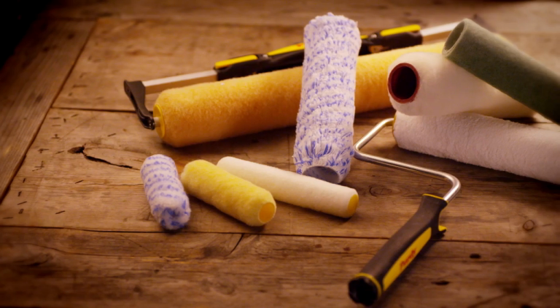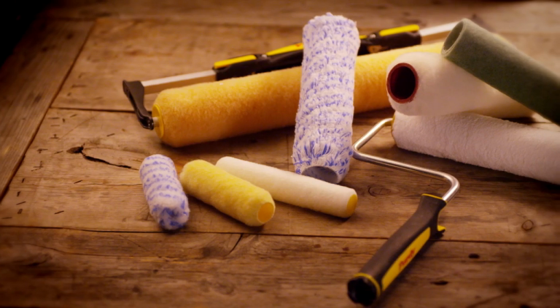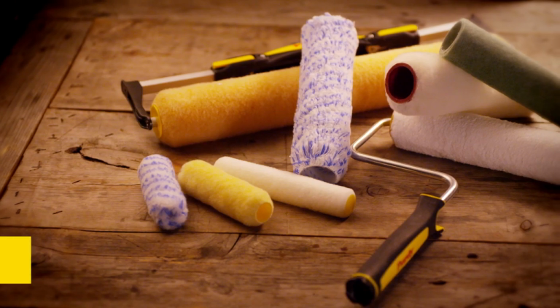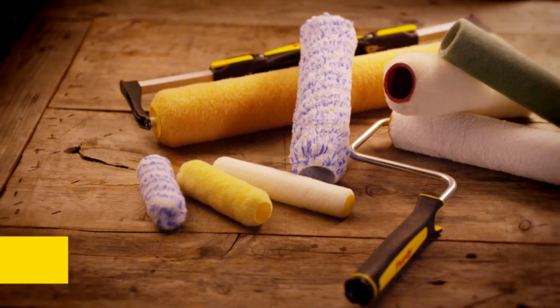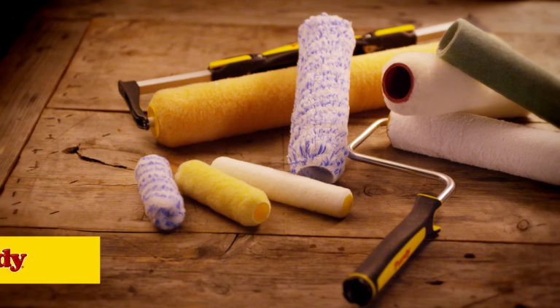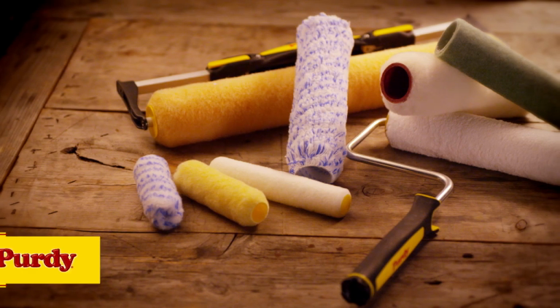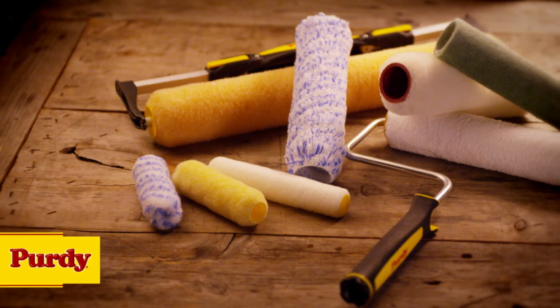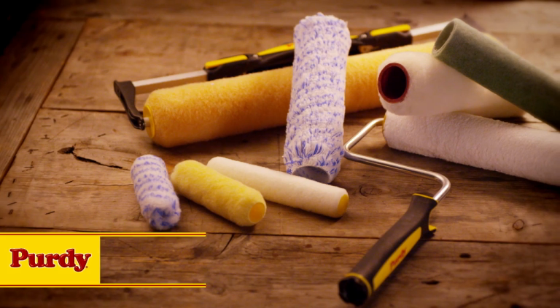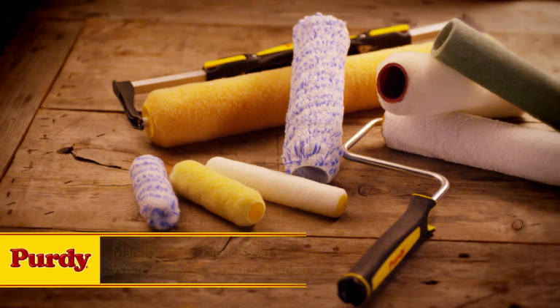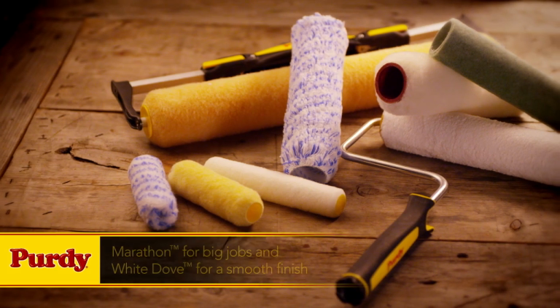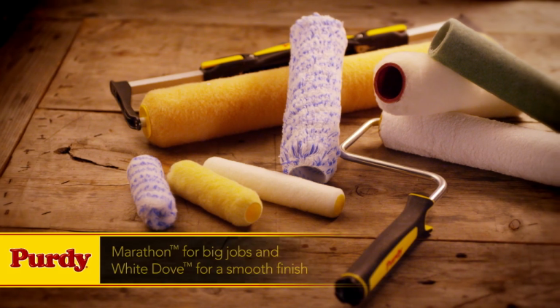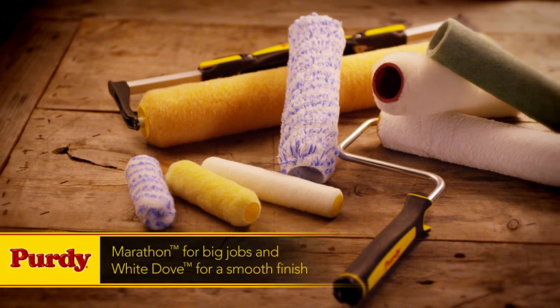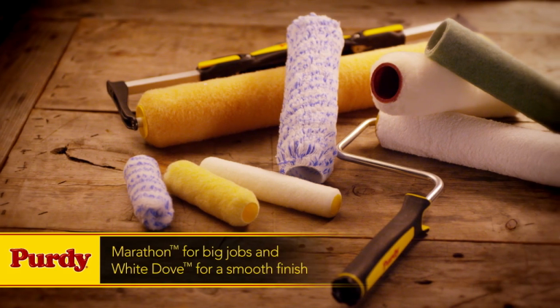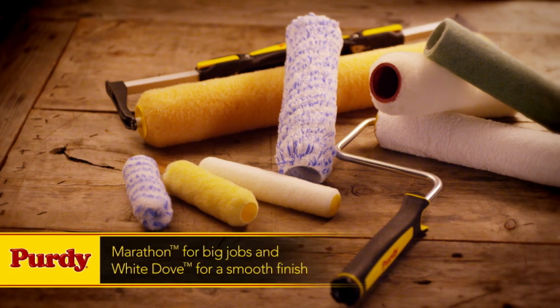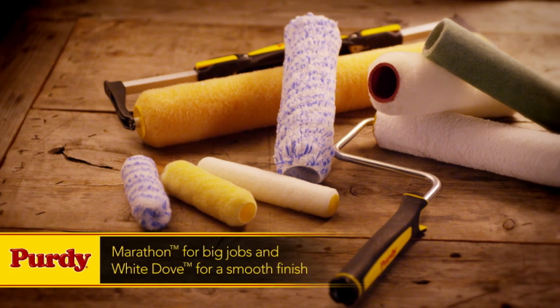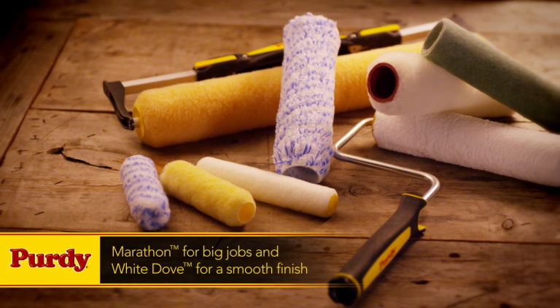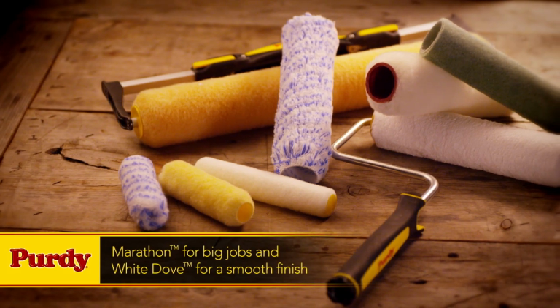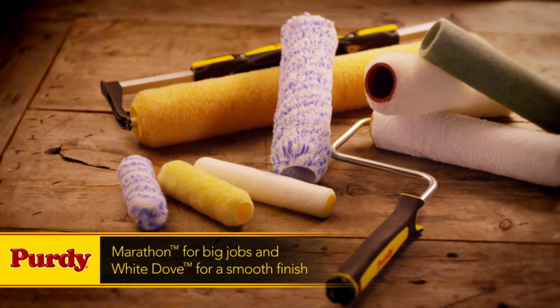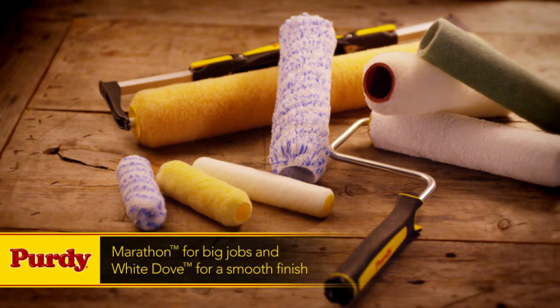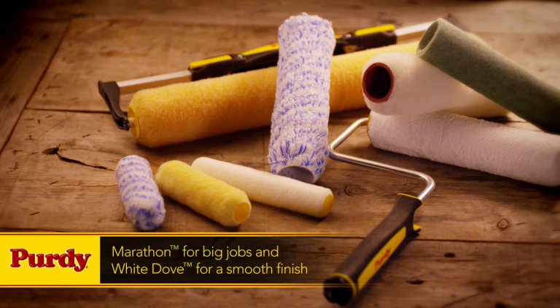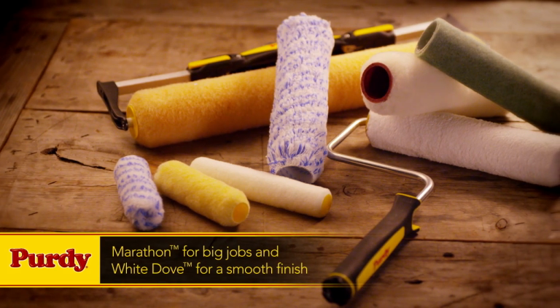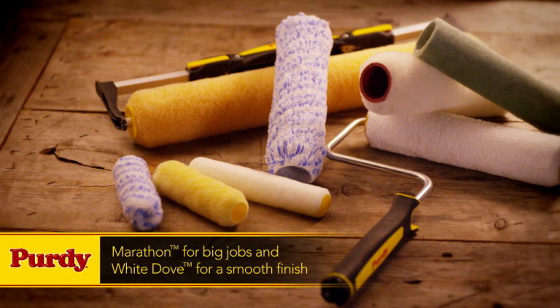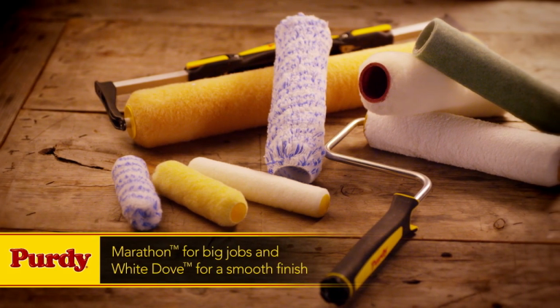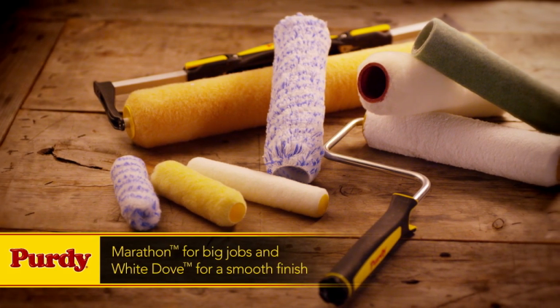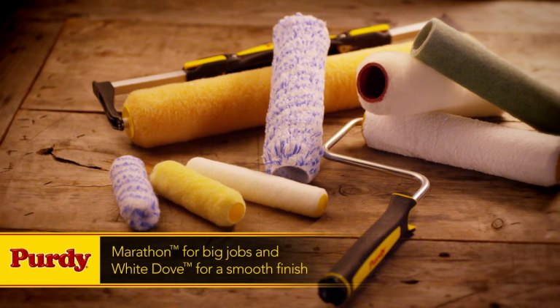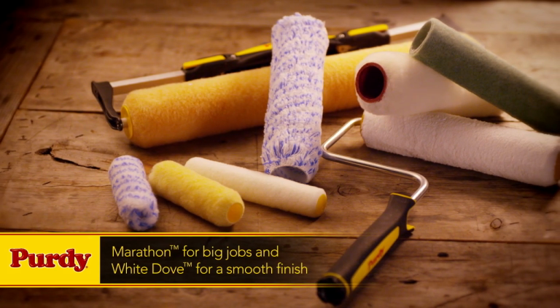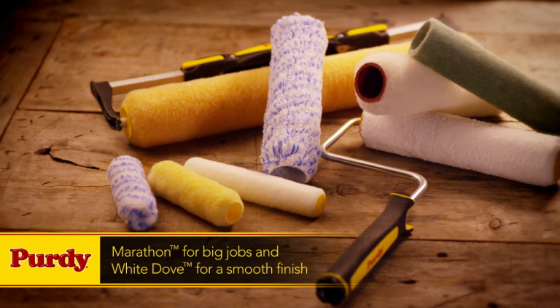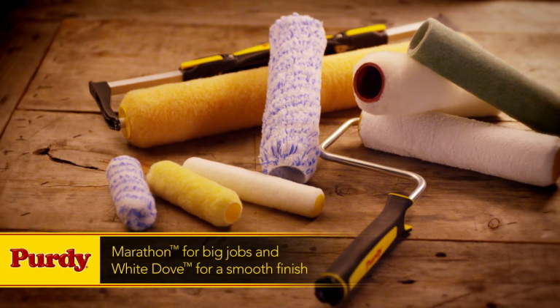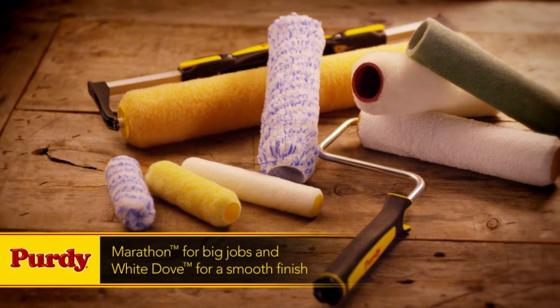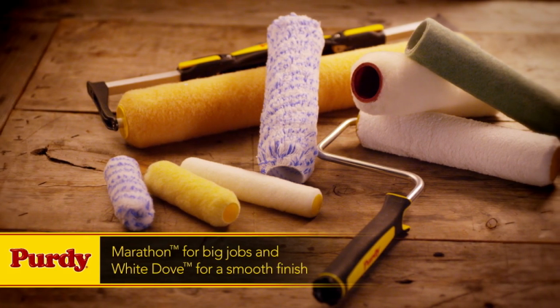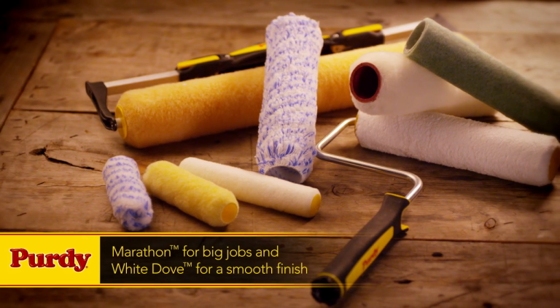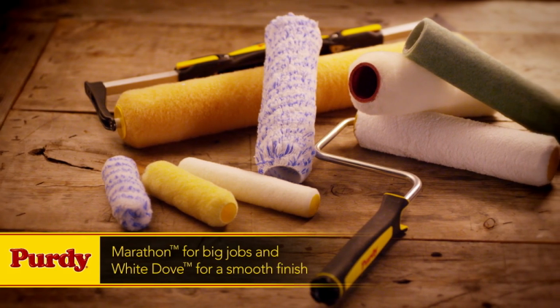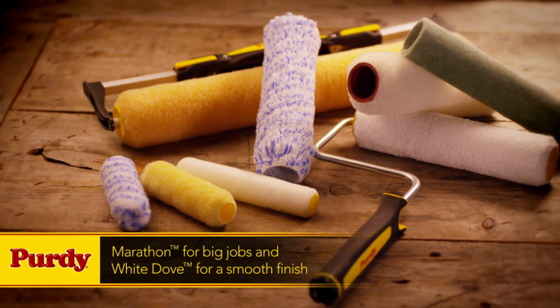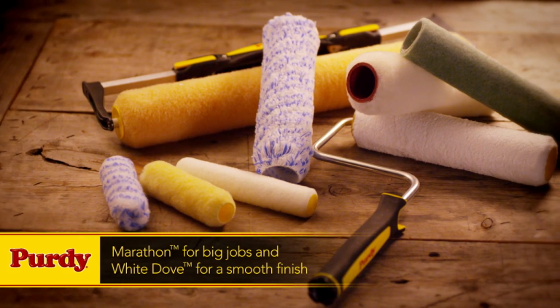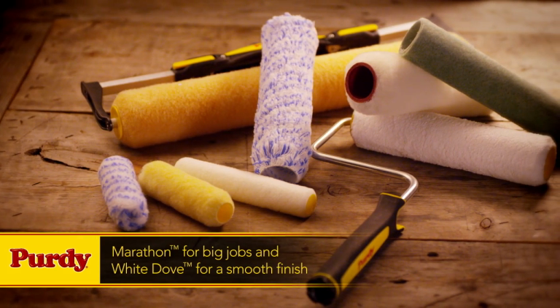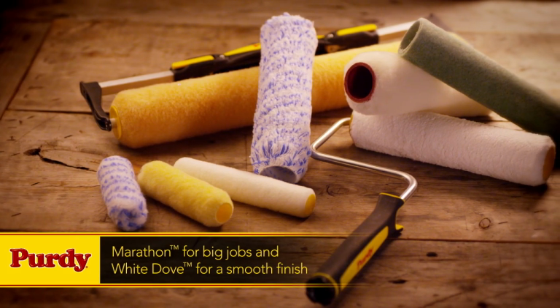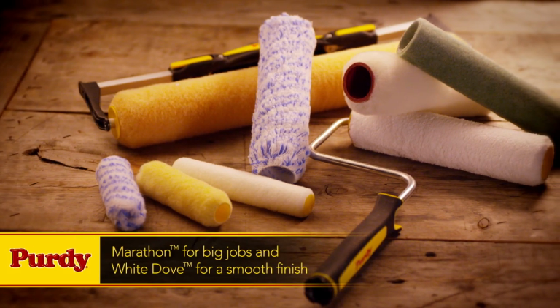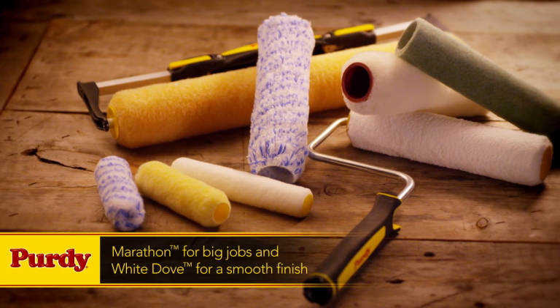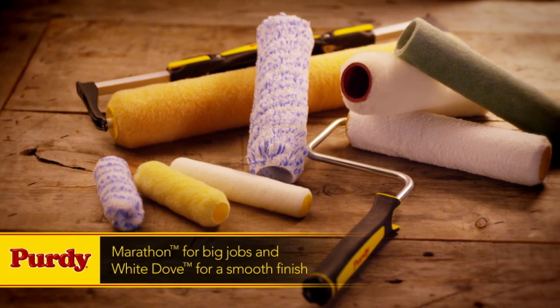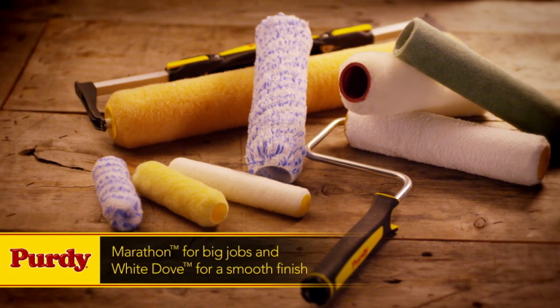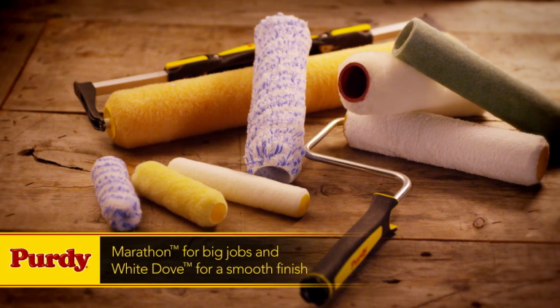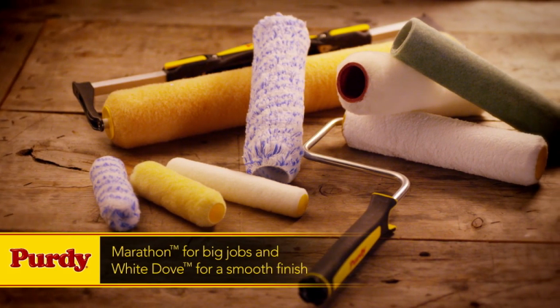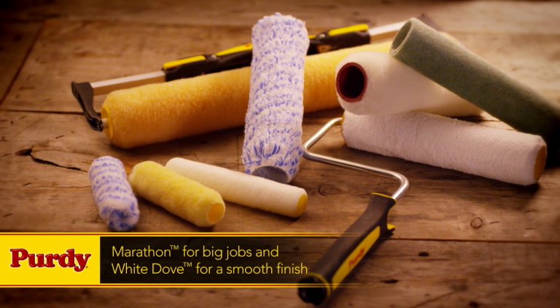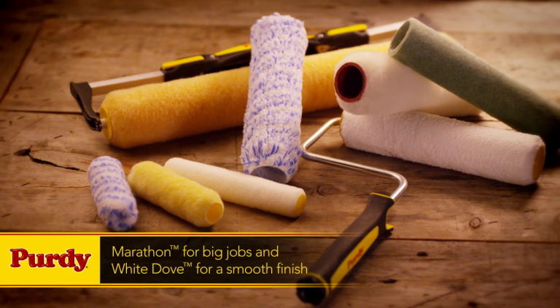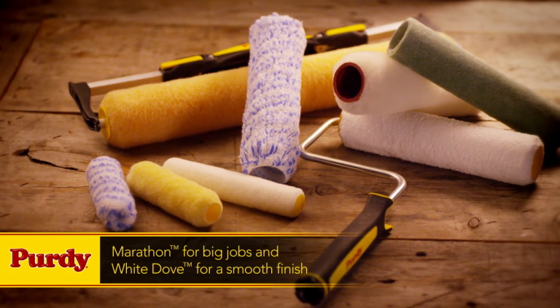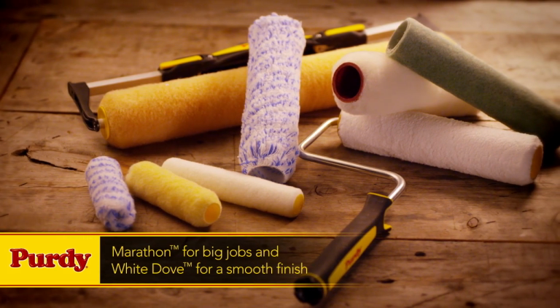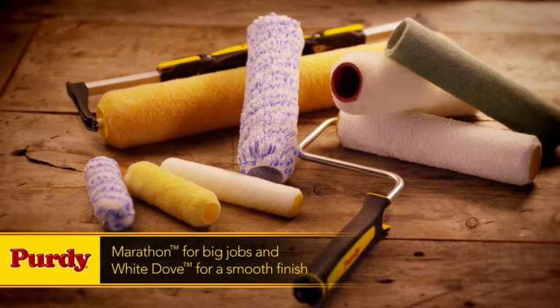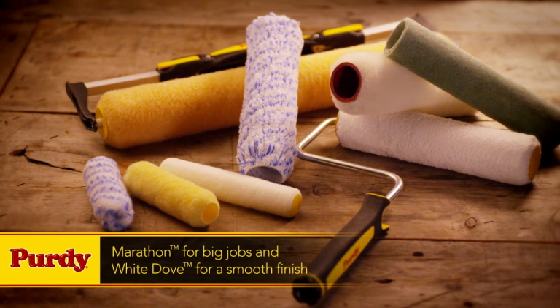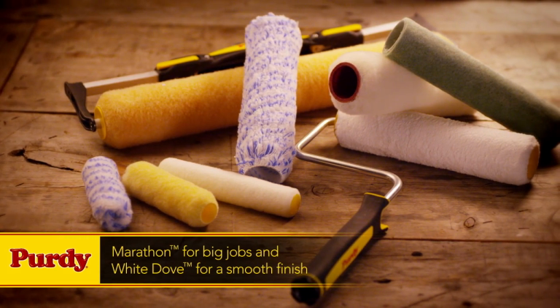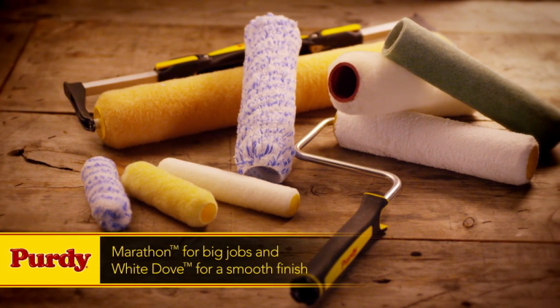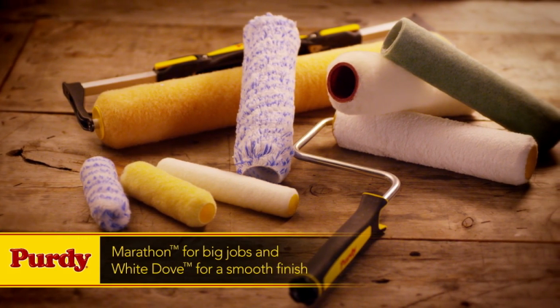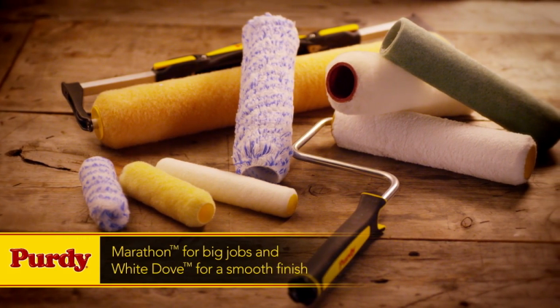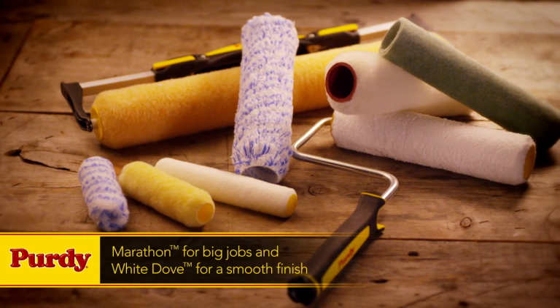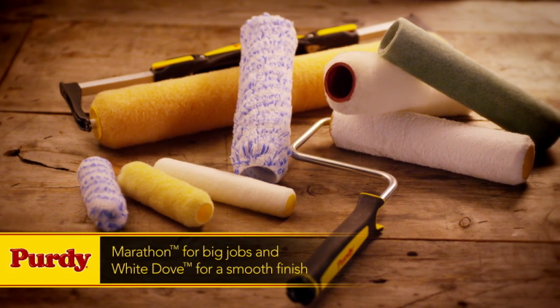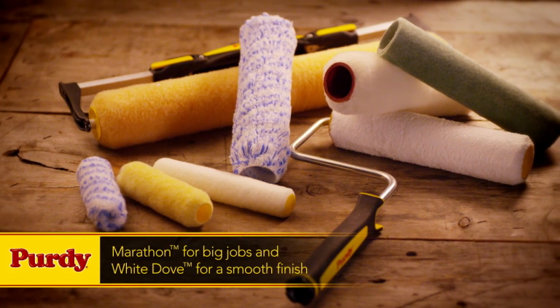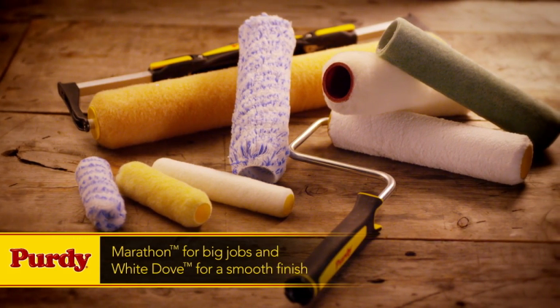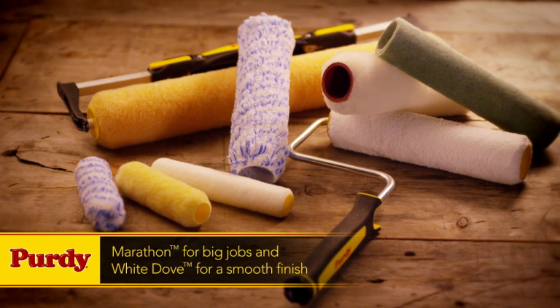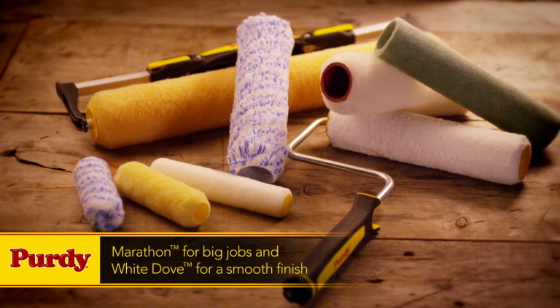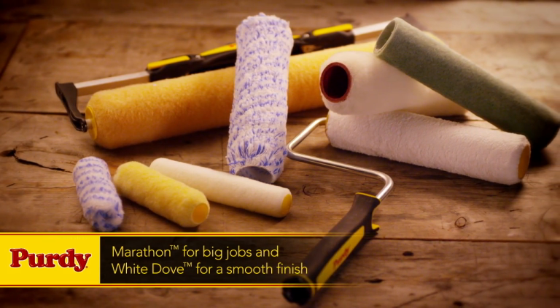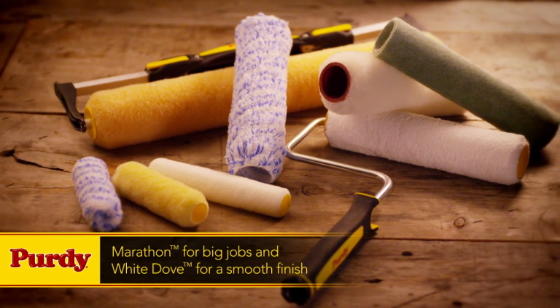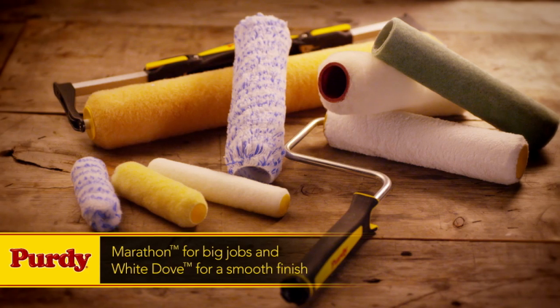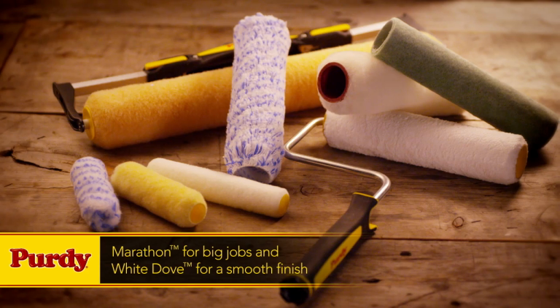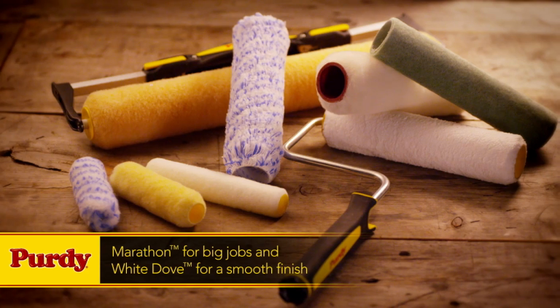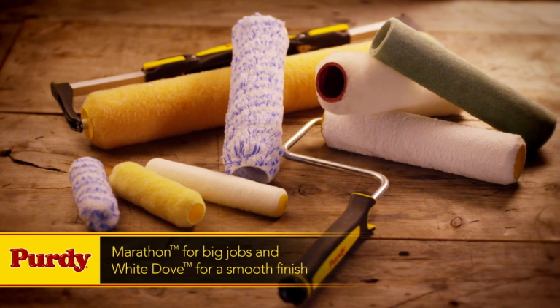Then, choose the proper Purdy roller cover, like Marathon for the big jobs and White Dove for a smooth finish.